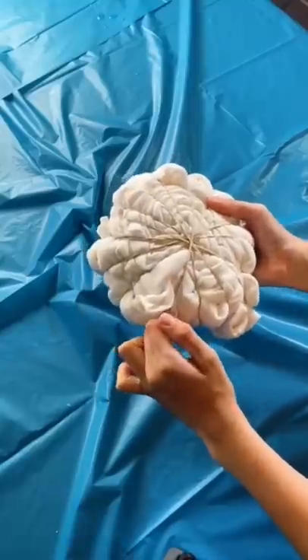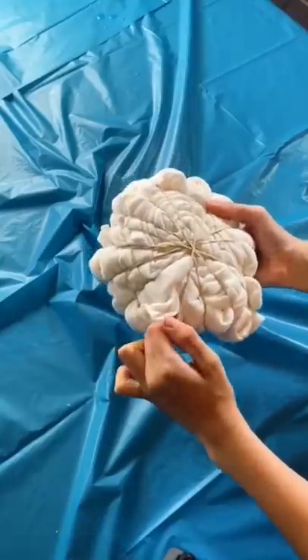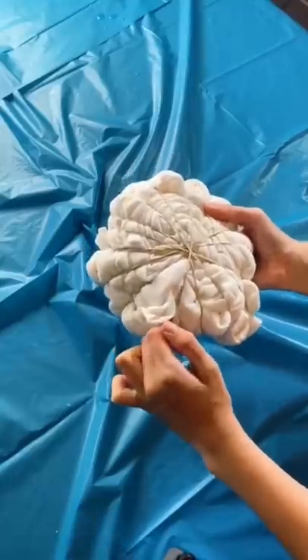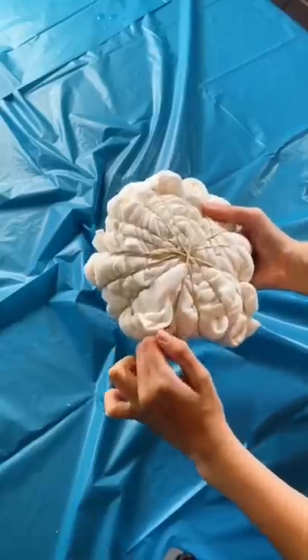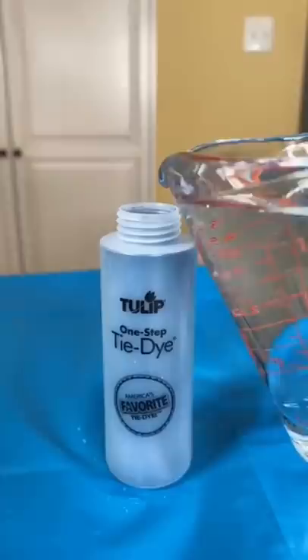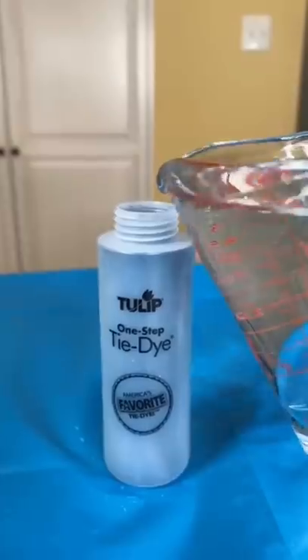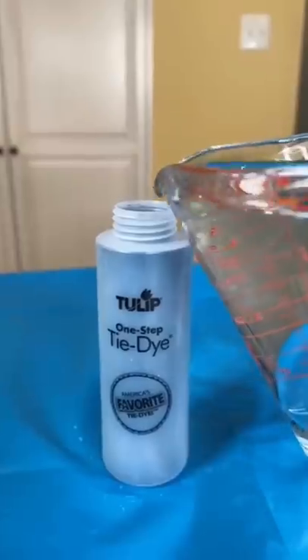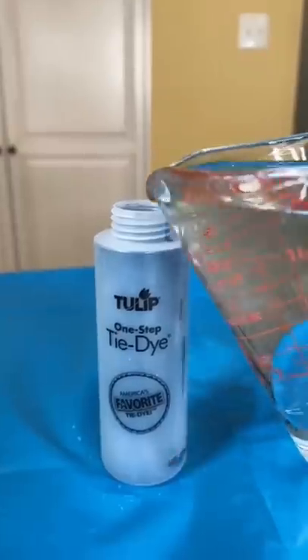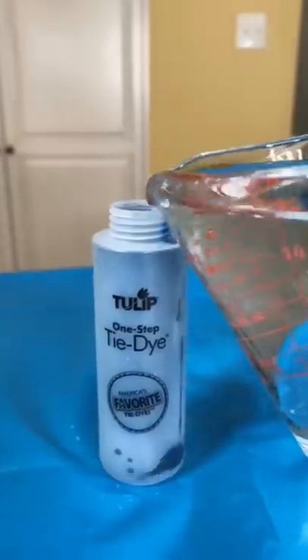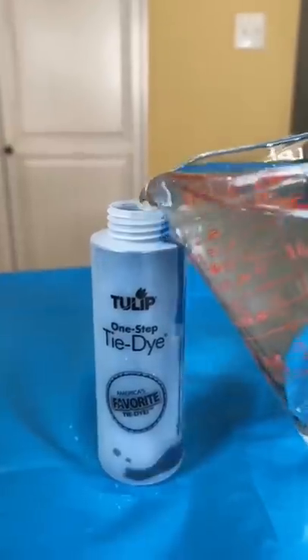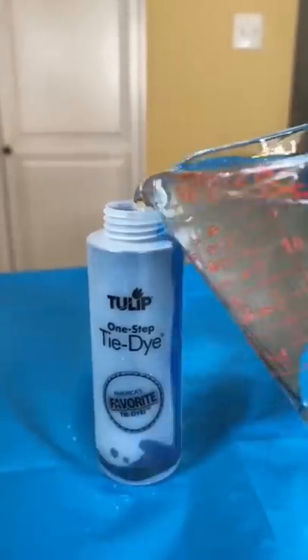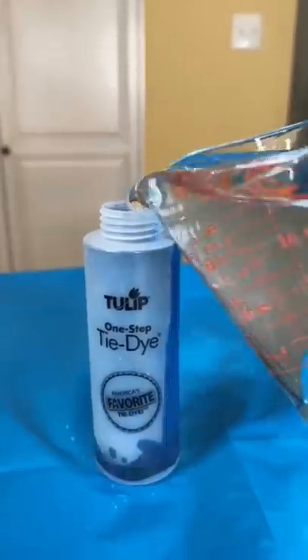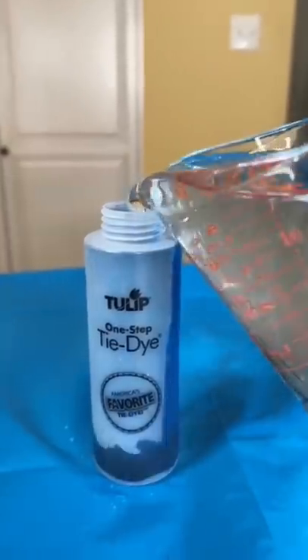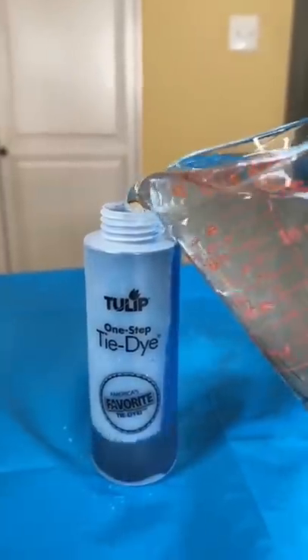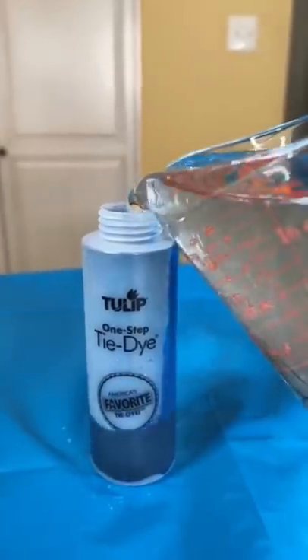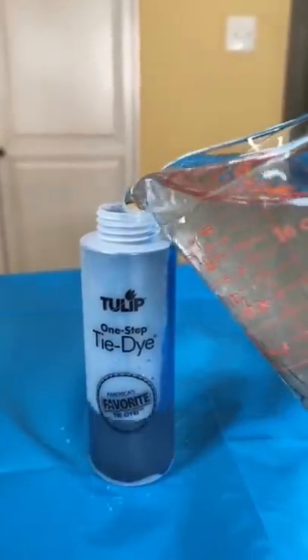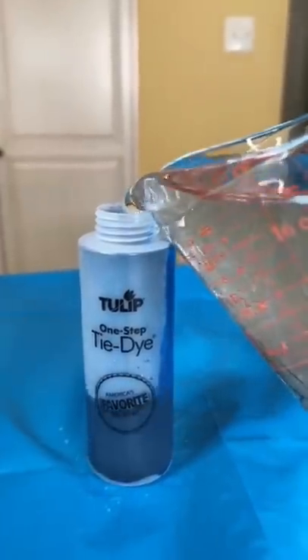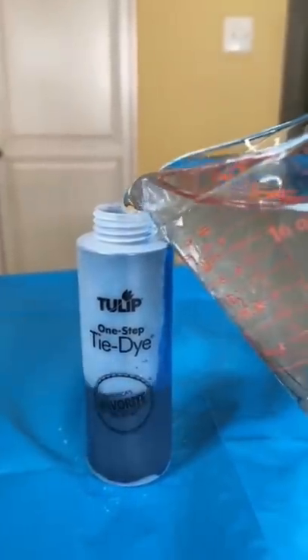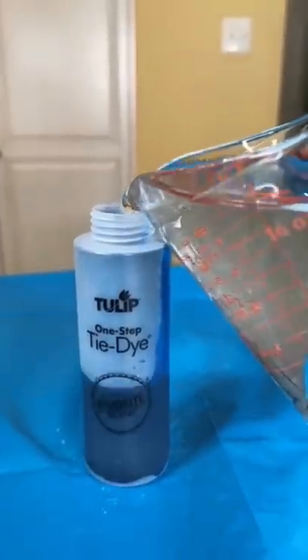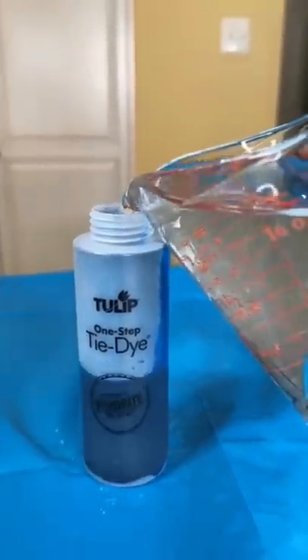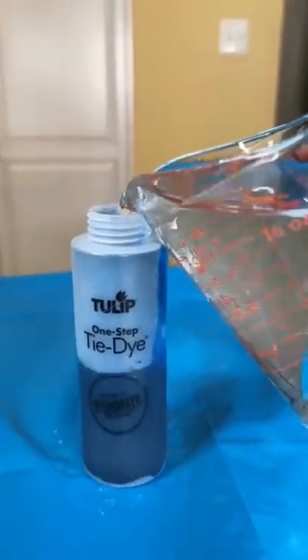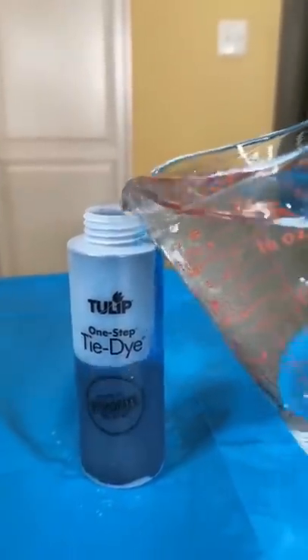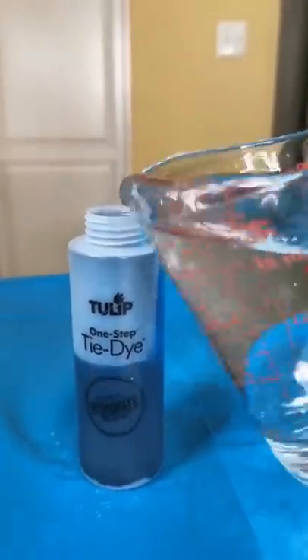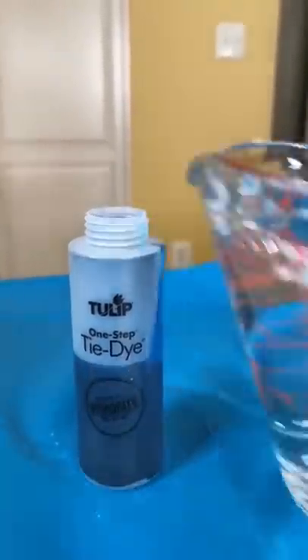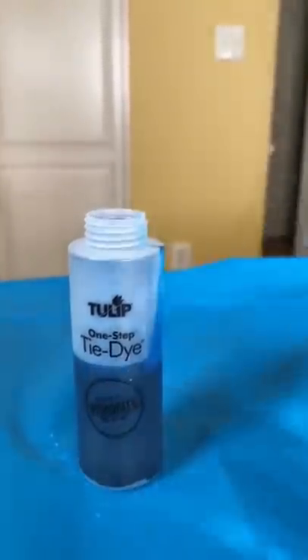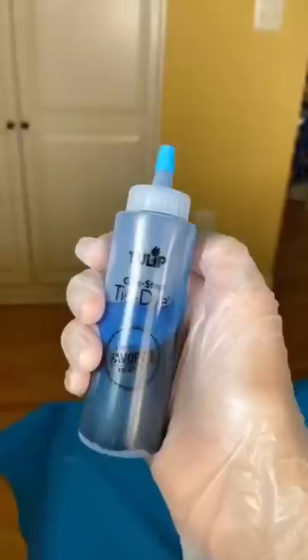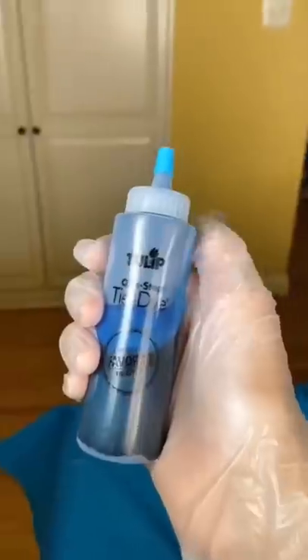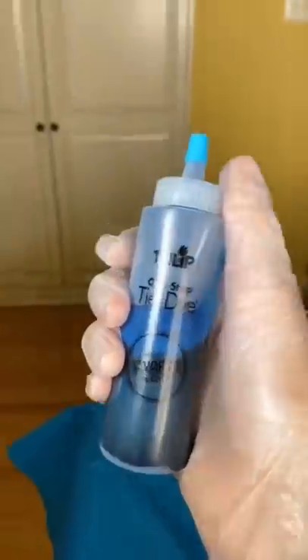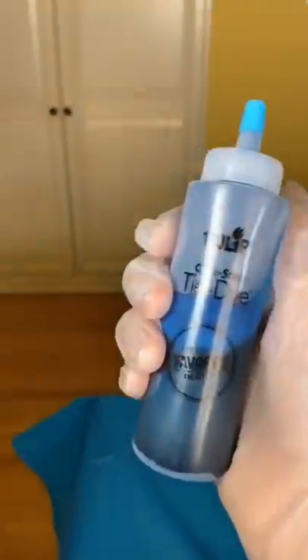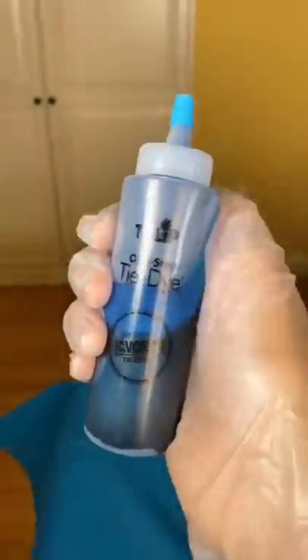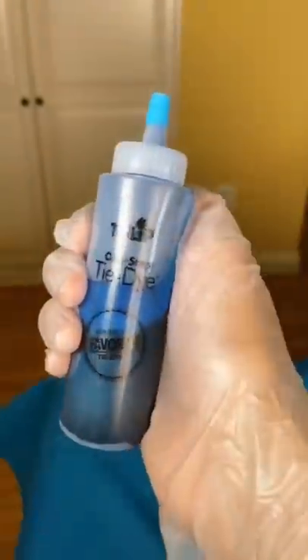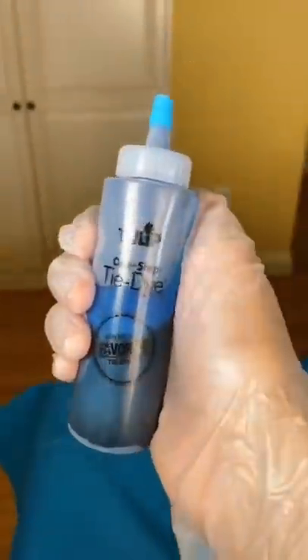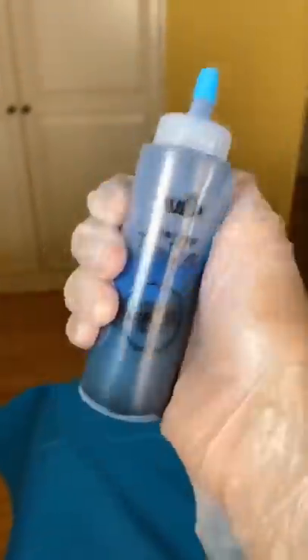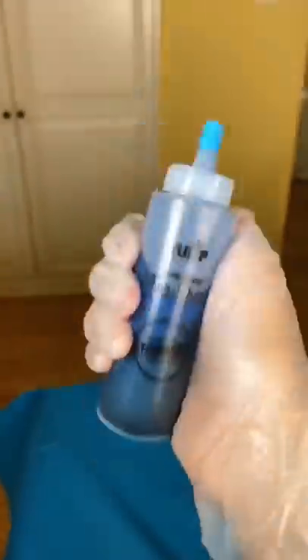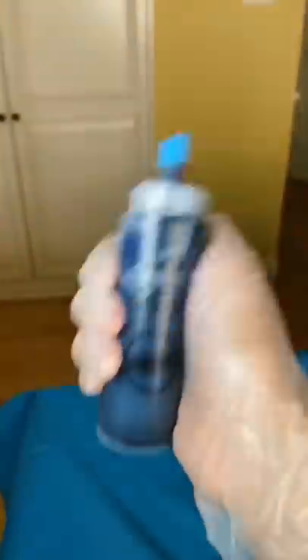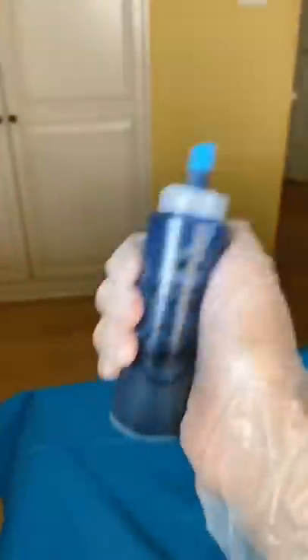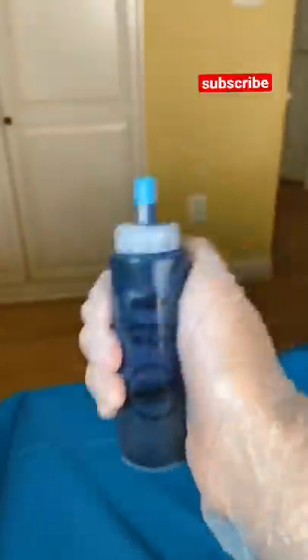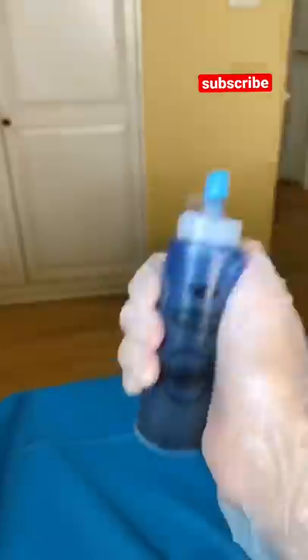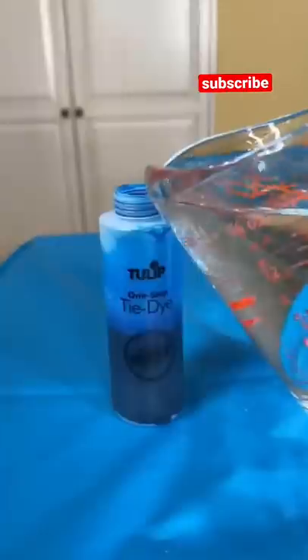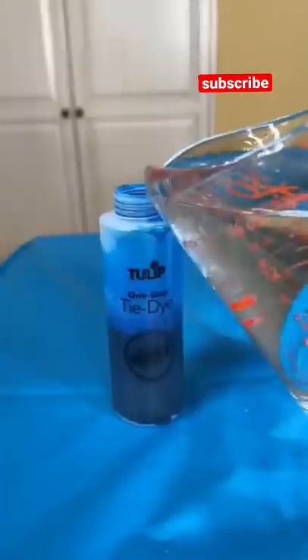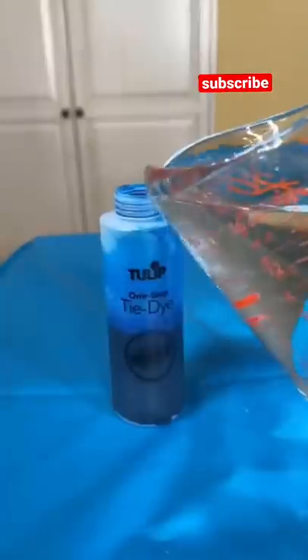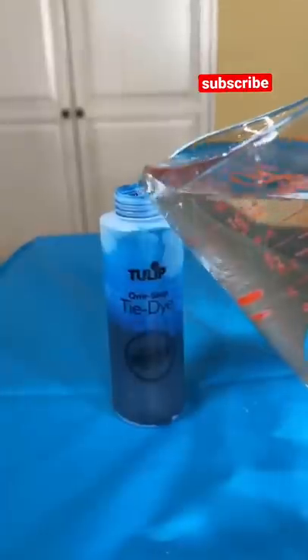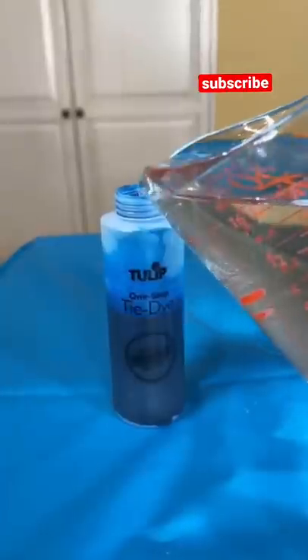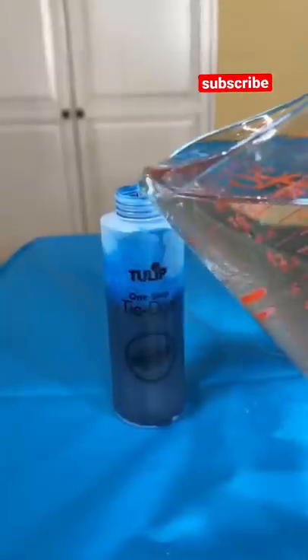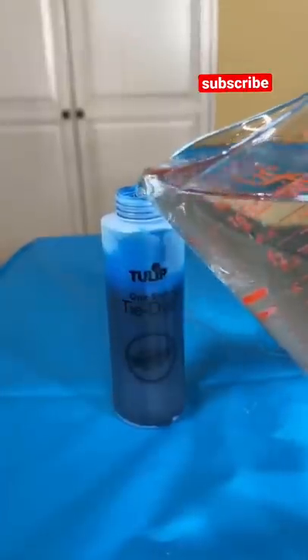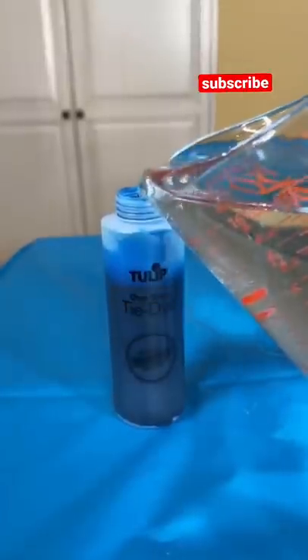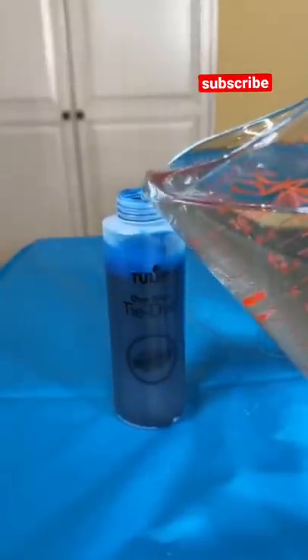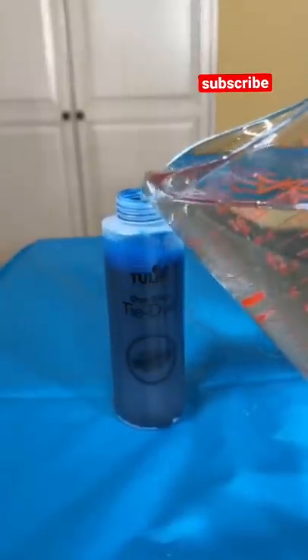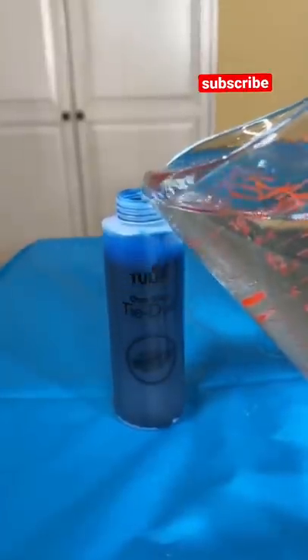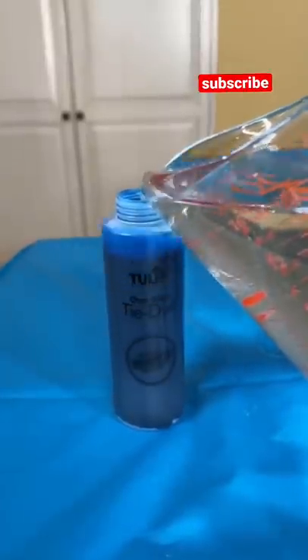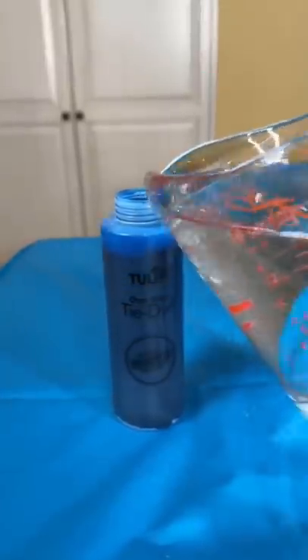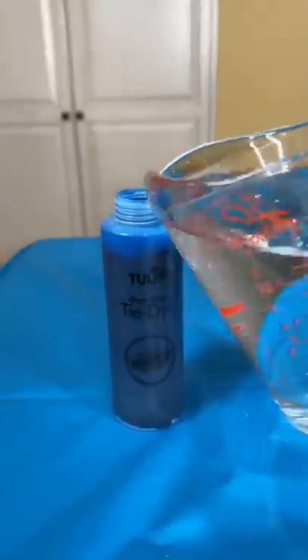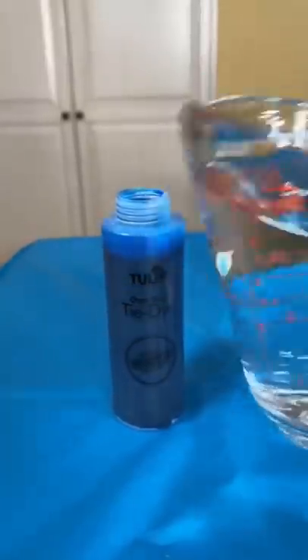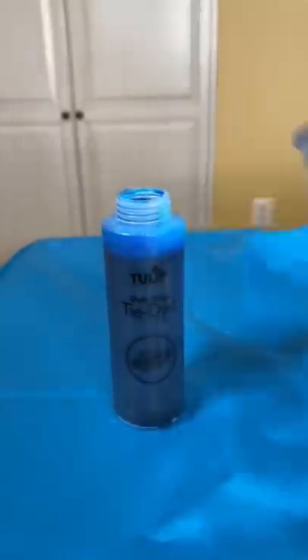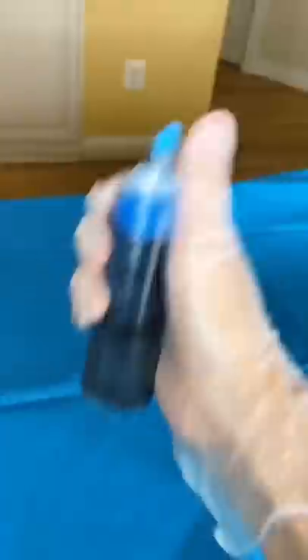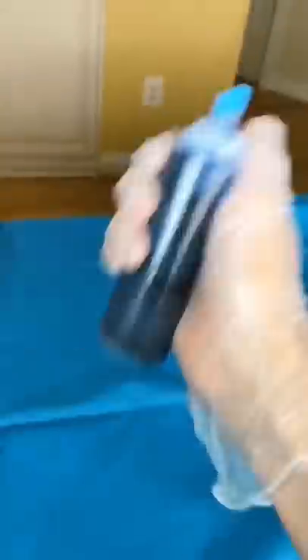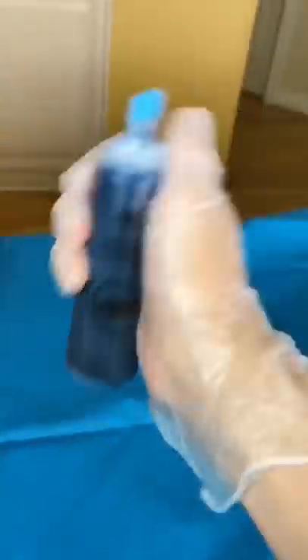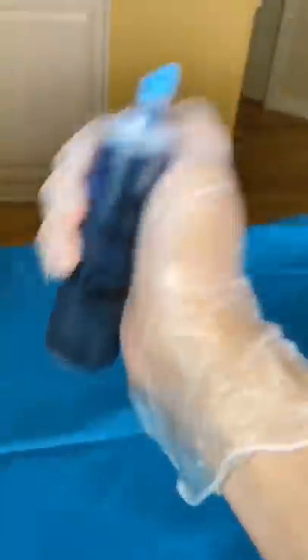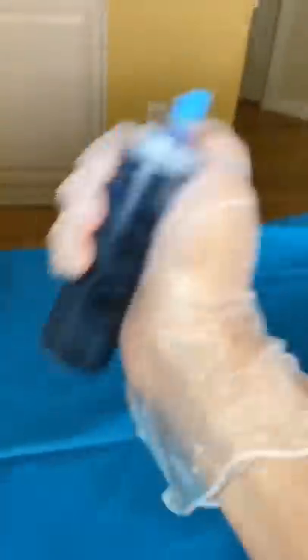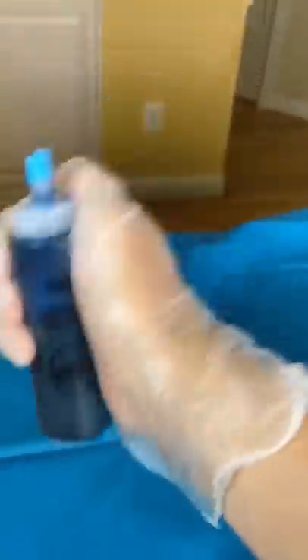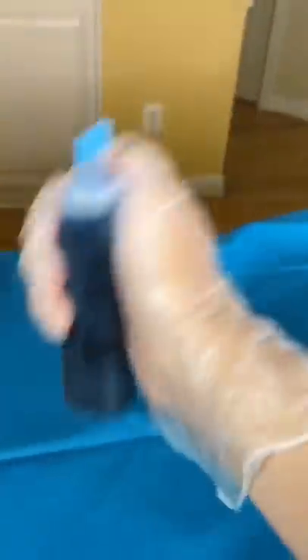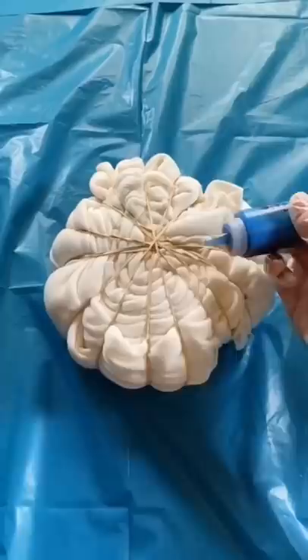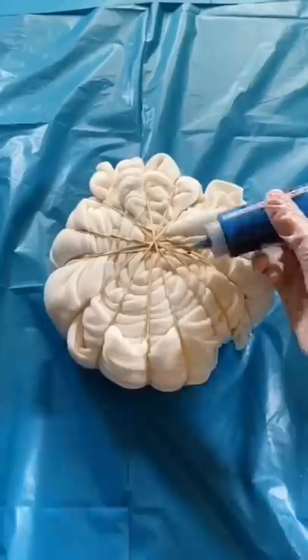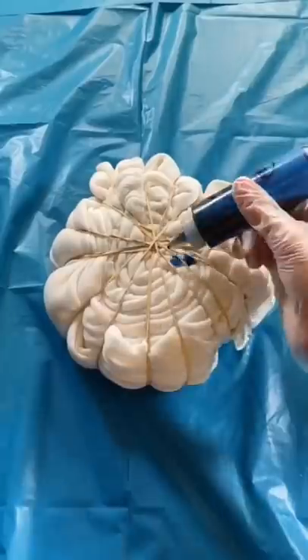The pink and yellow tie-dye are already ready, I just have to fill up the blue one. And once again, I'm filling it halfway, shaking it, and filling it the rest of the way, and shaking it again.